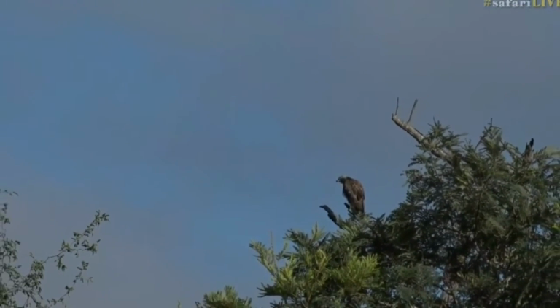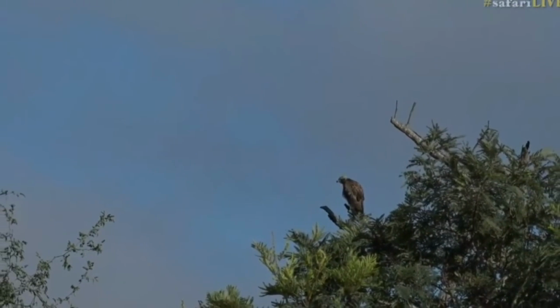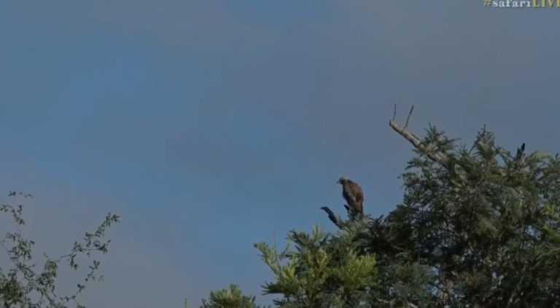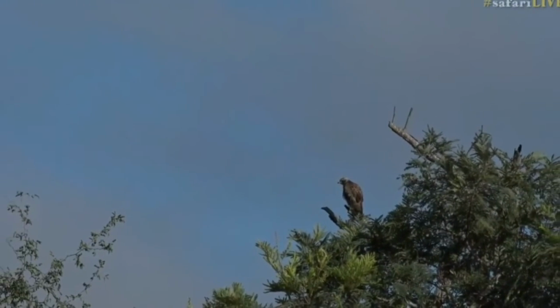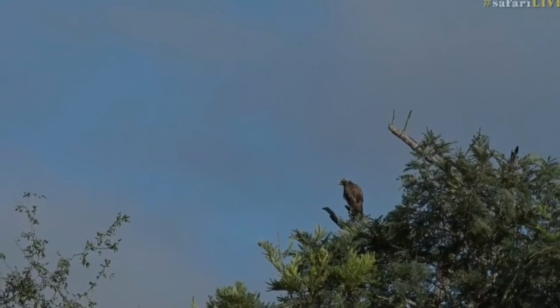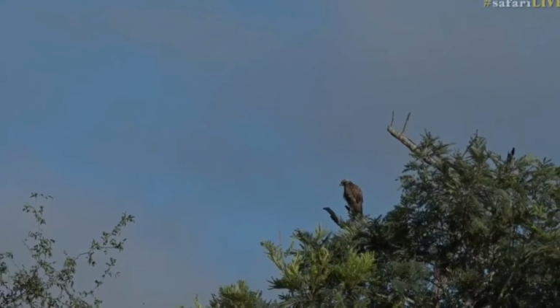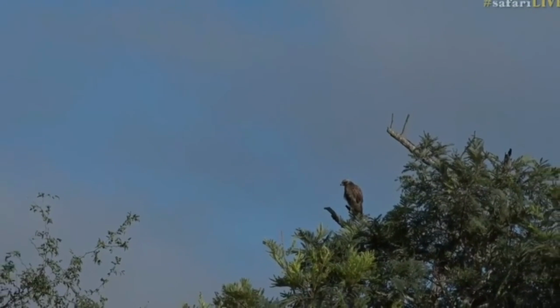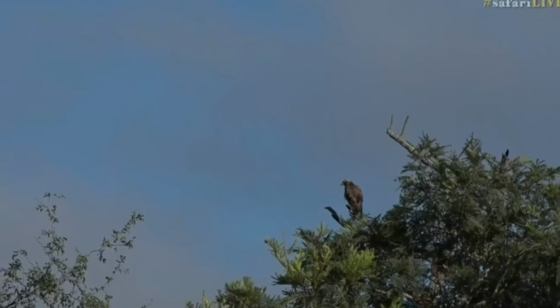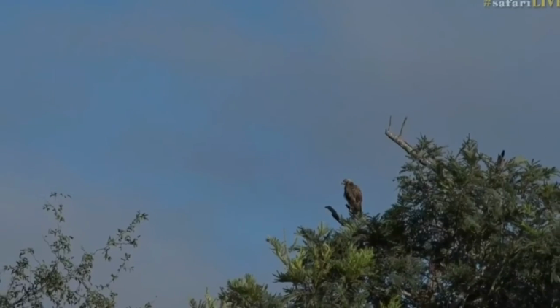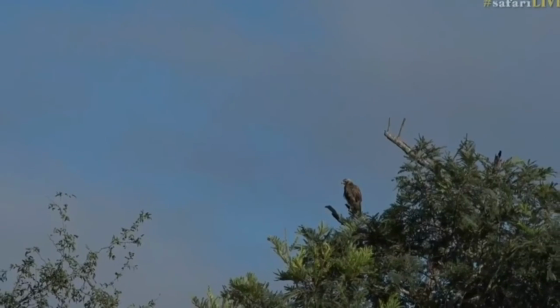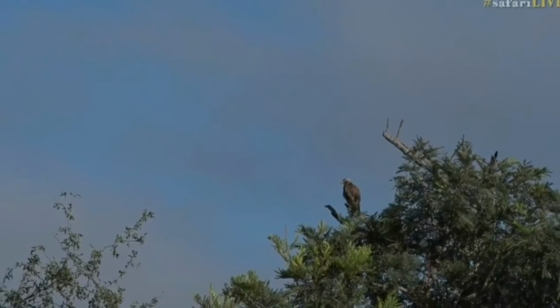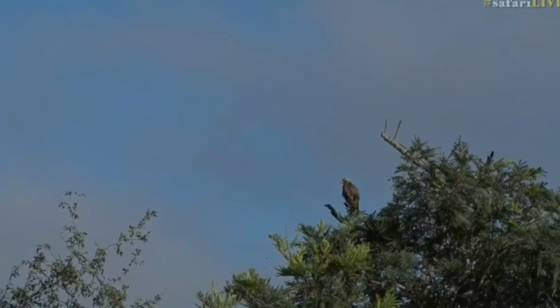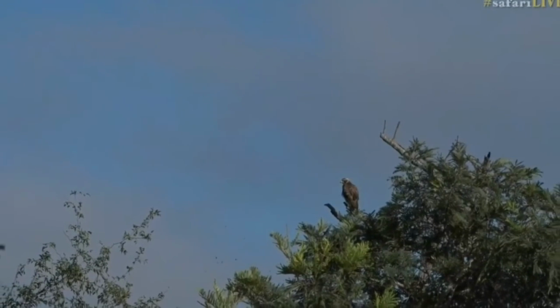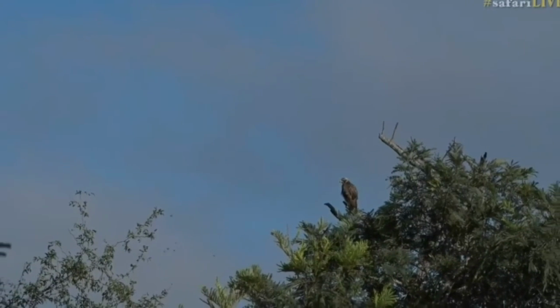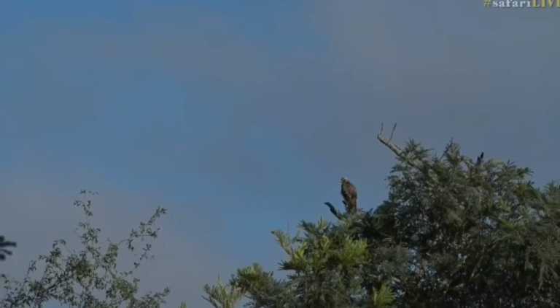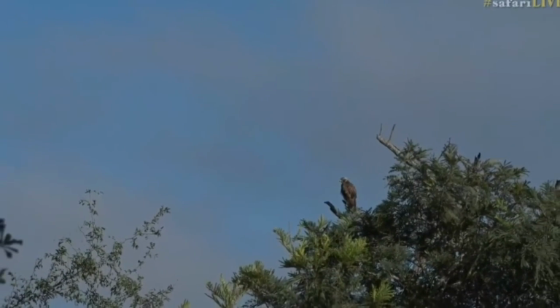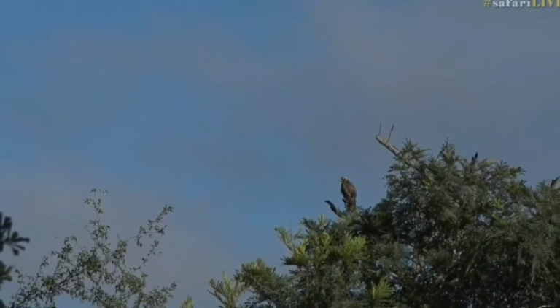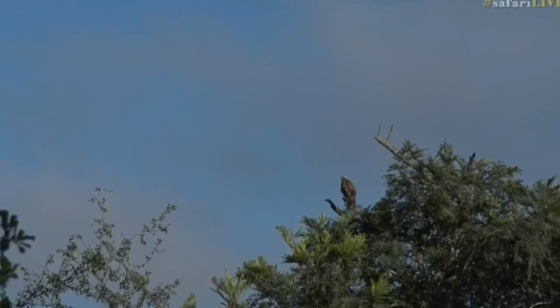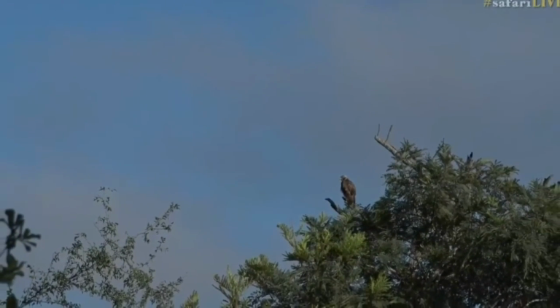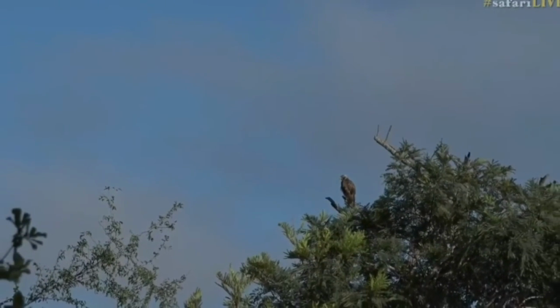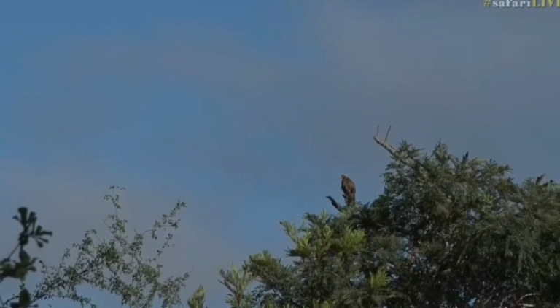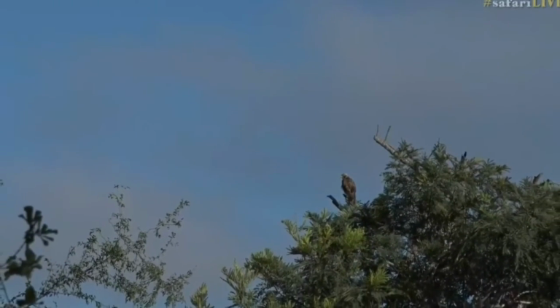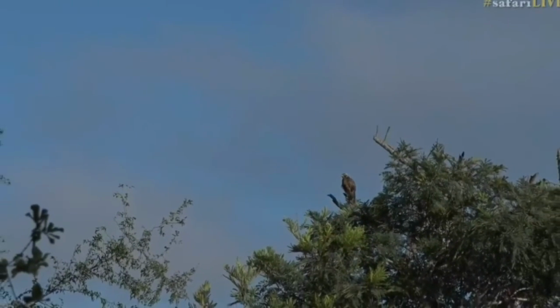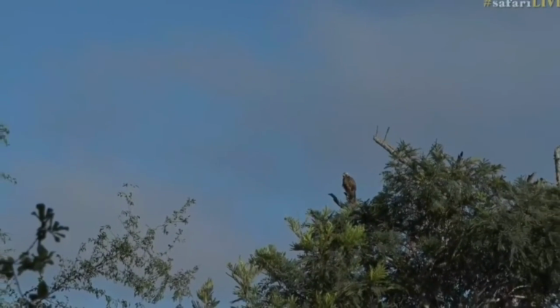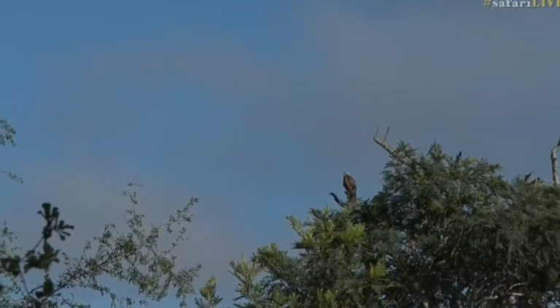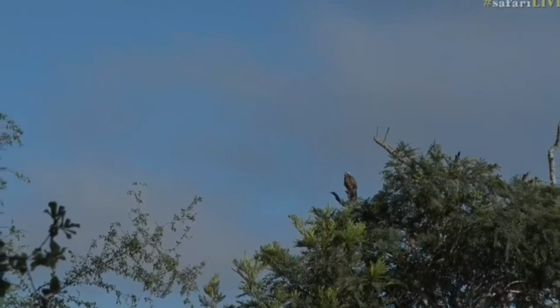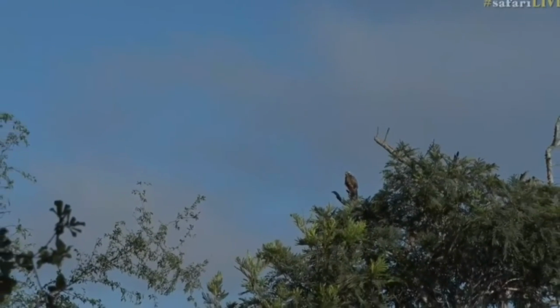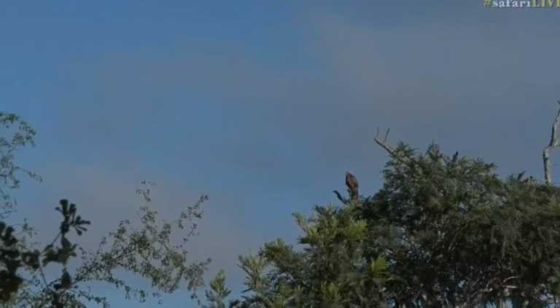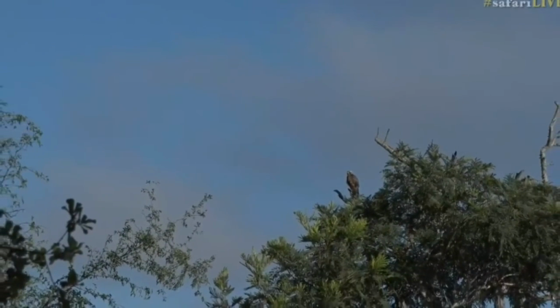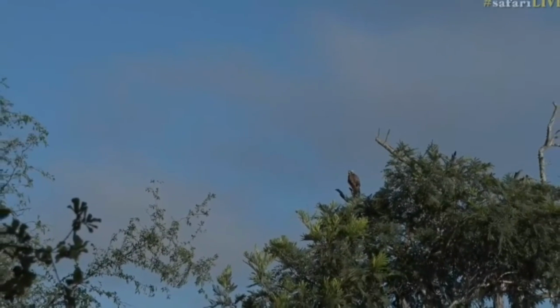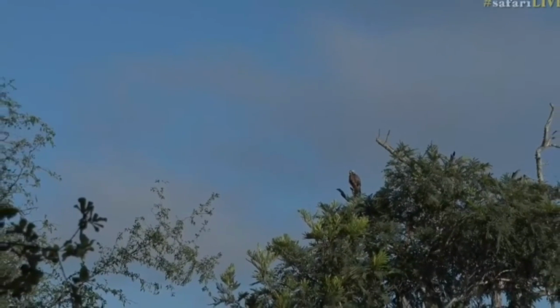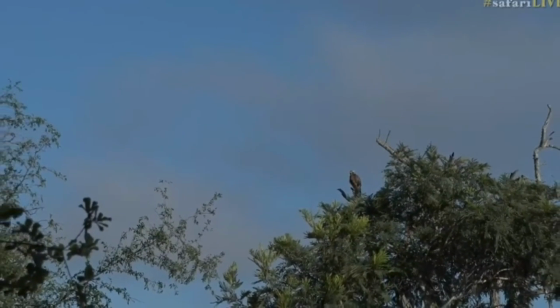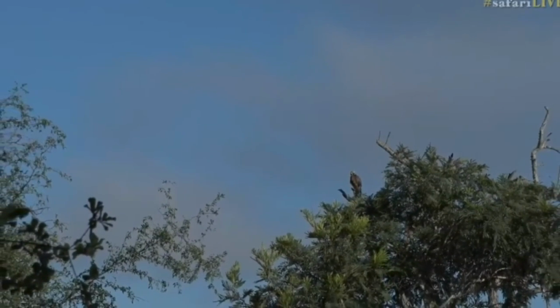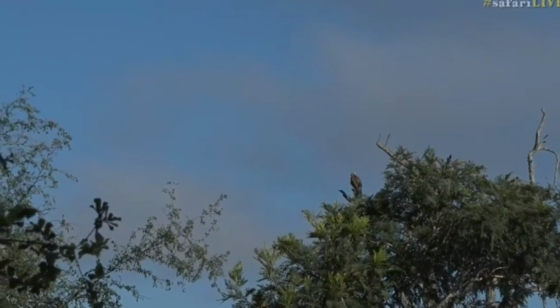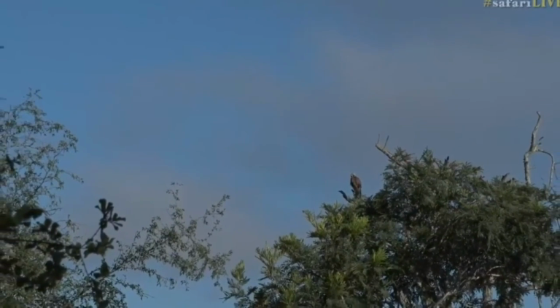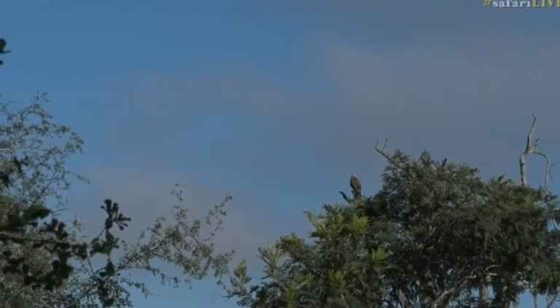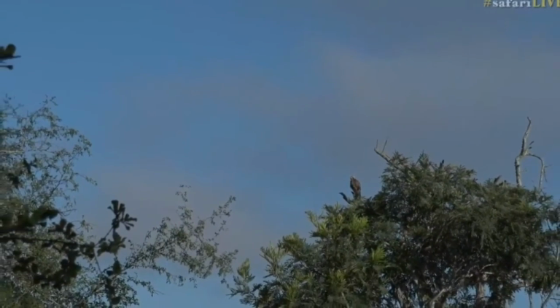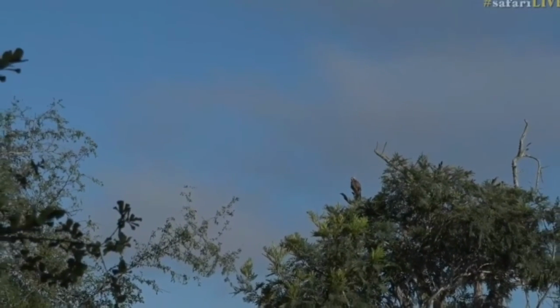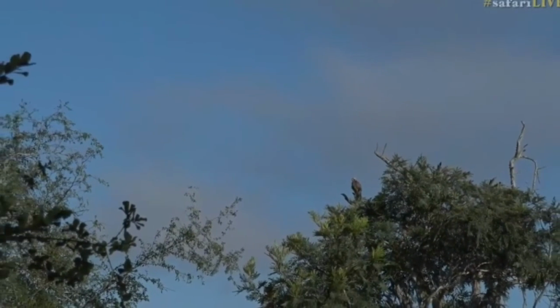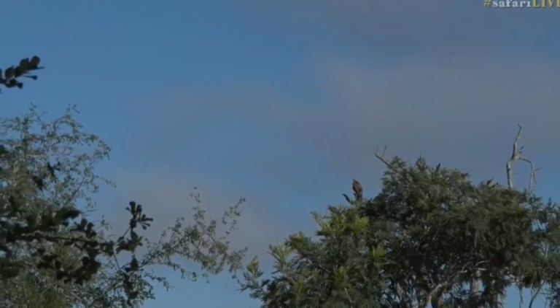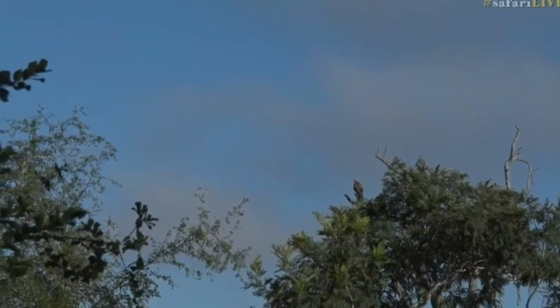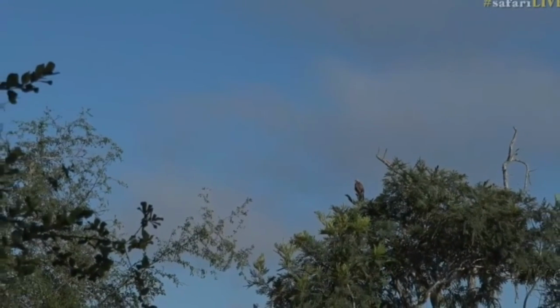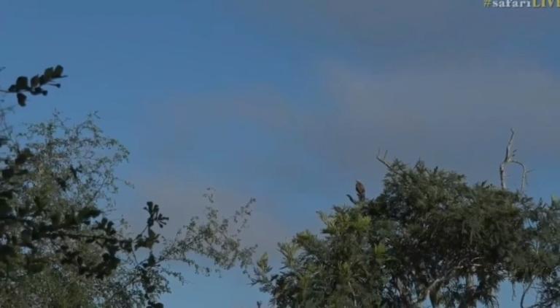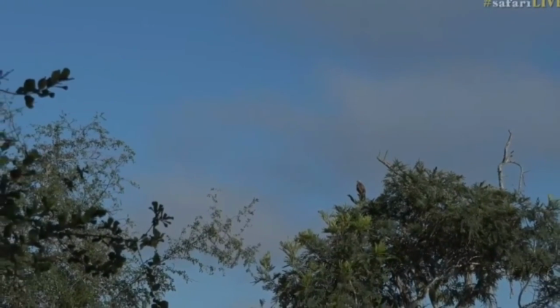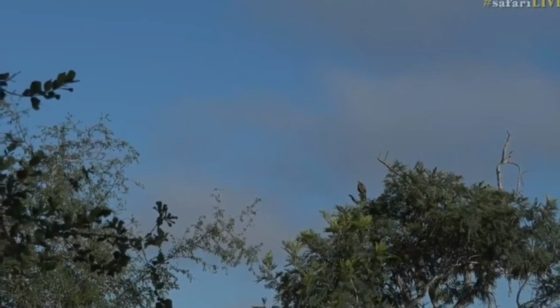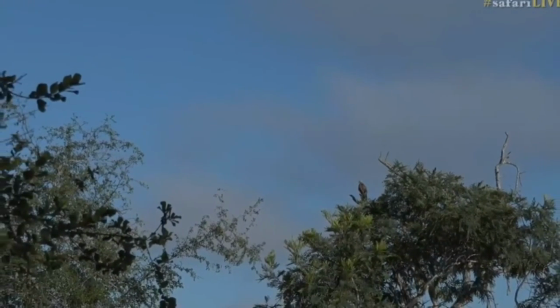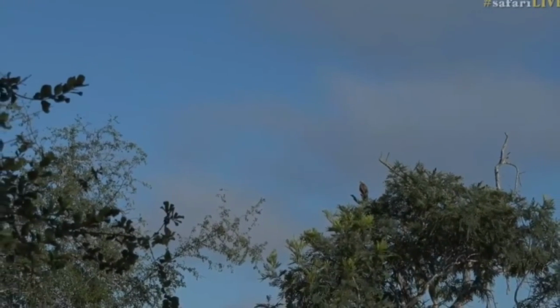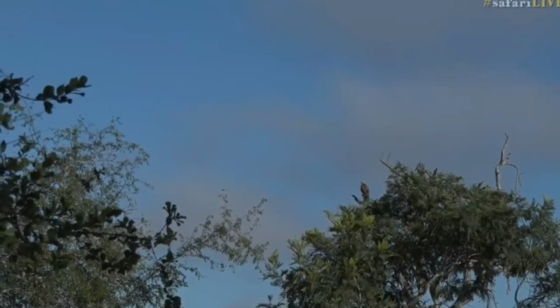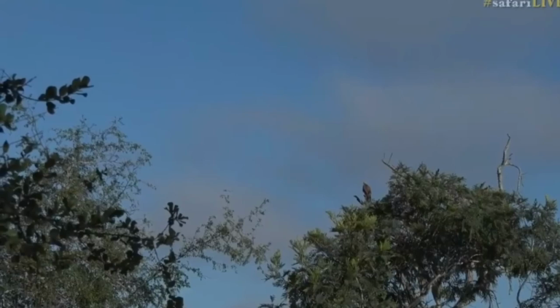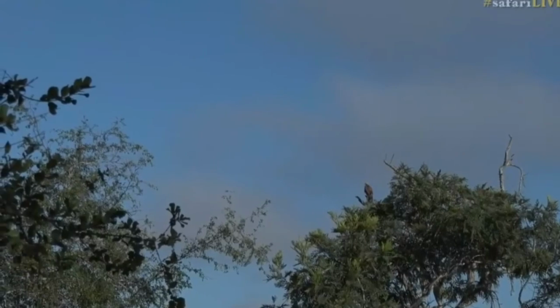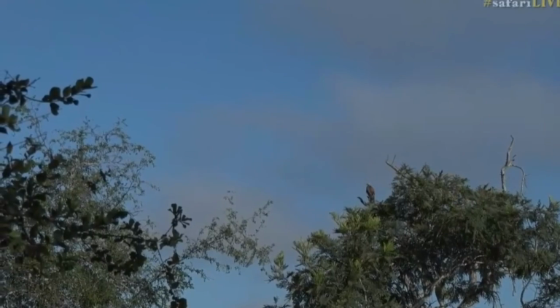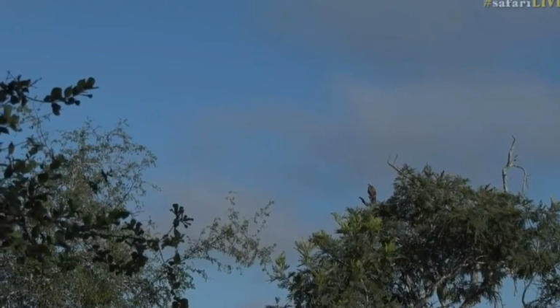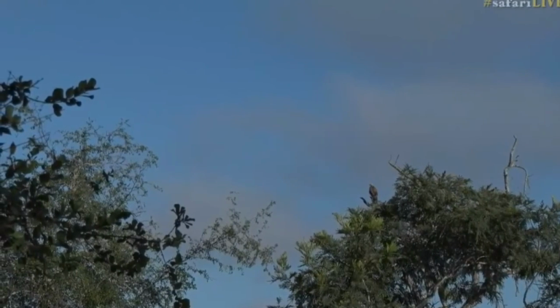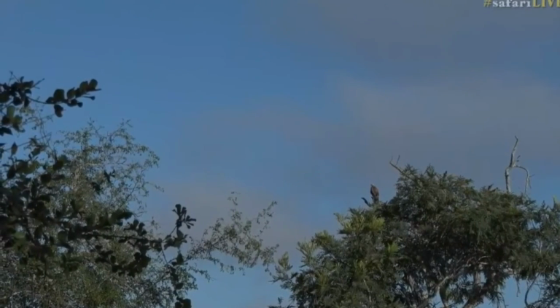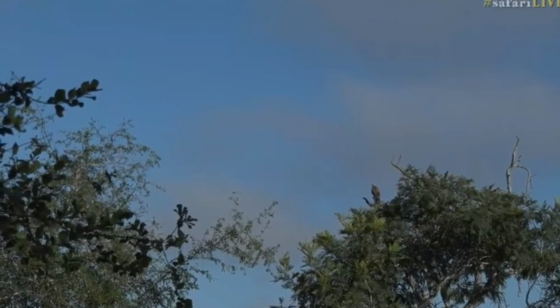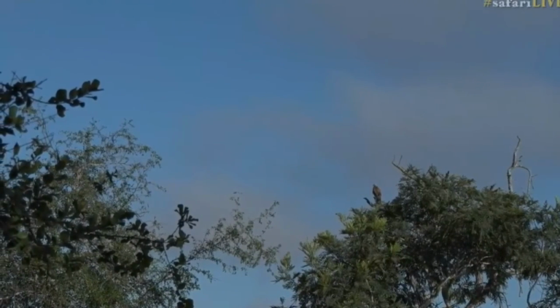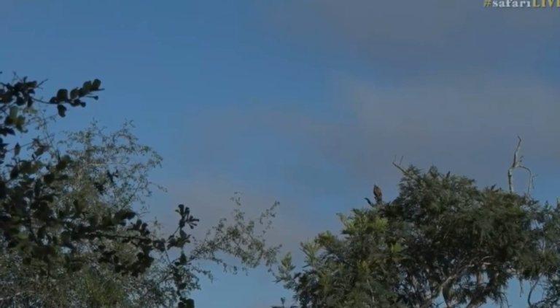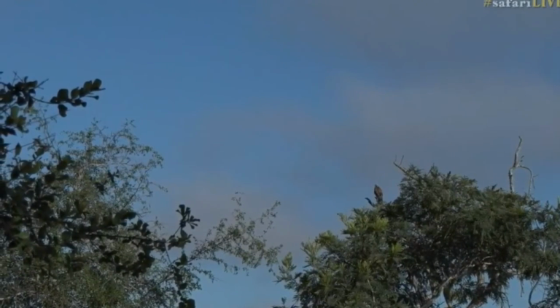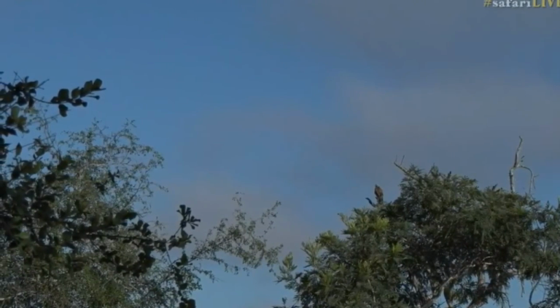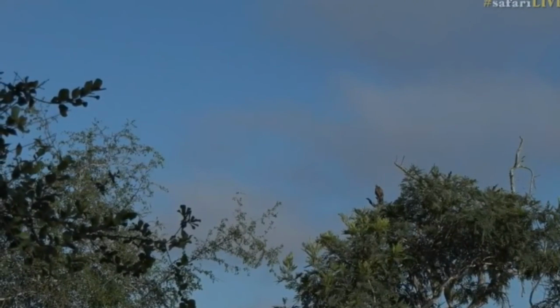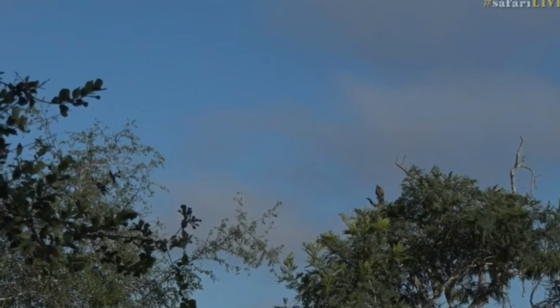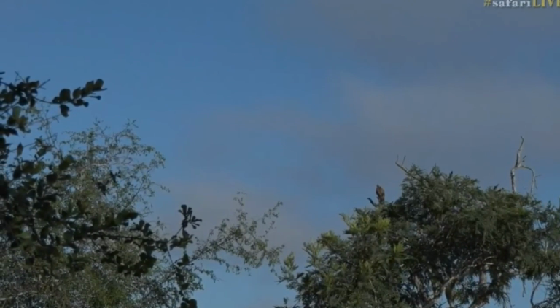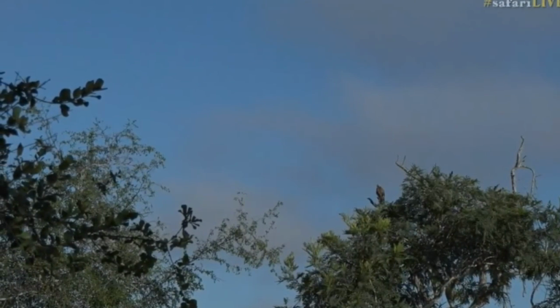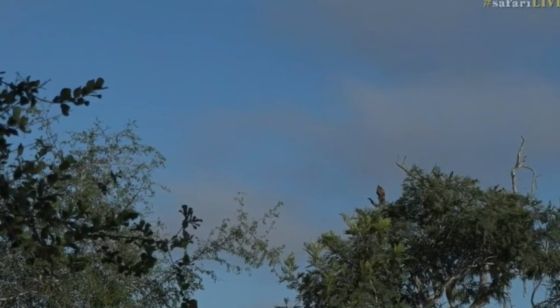Now we had reports of Tandi coming in and around here, and I'm afraid we've failed to find her again. We're going to keep looking though. Thanks for showing up and we'll see you in the next video.